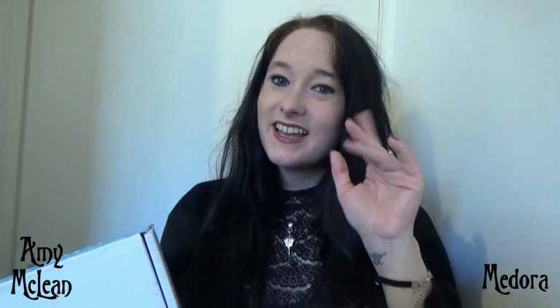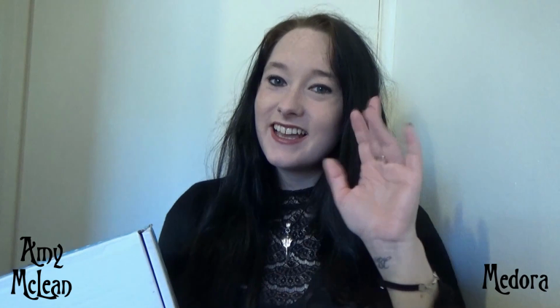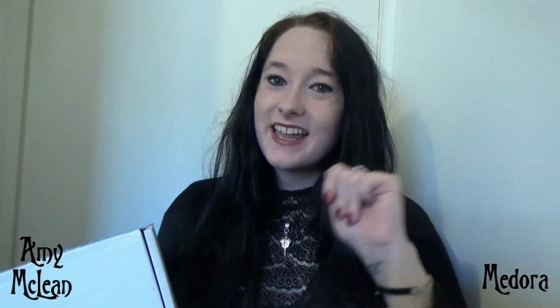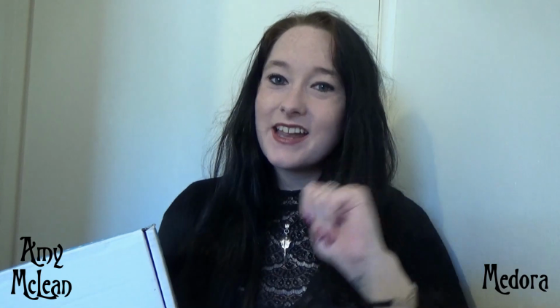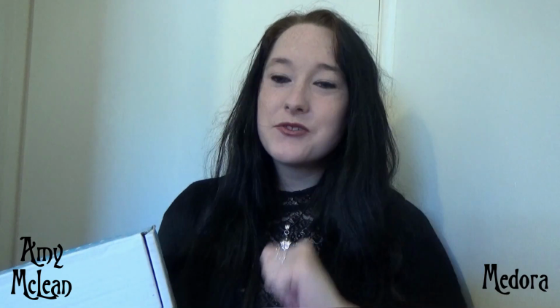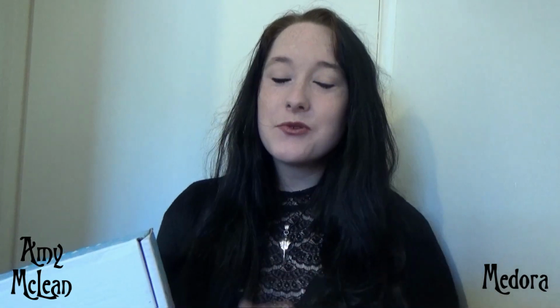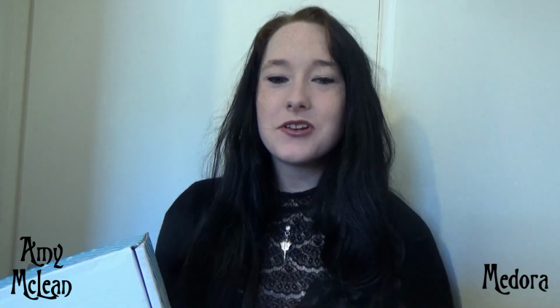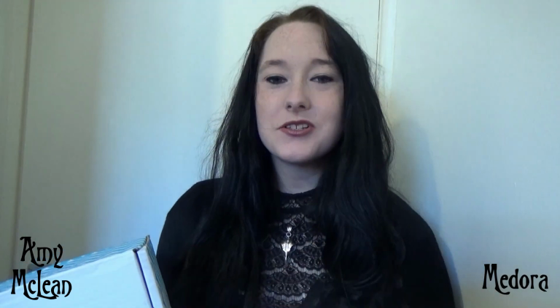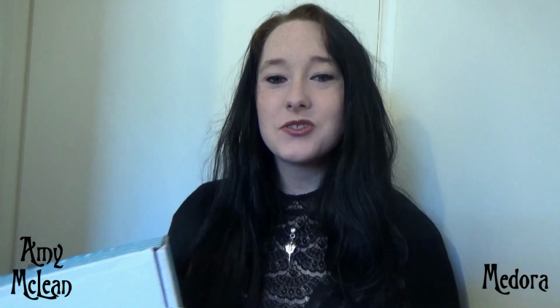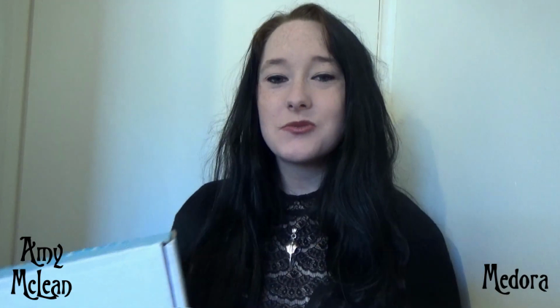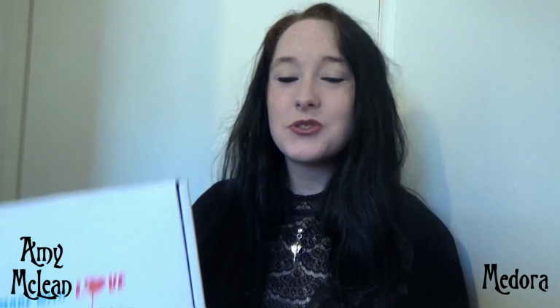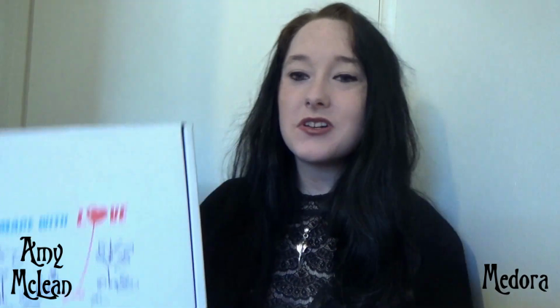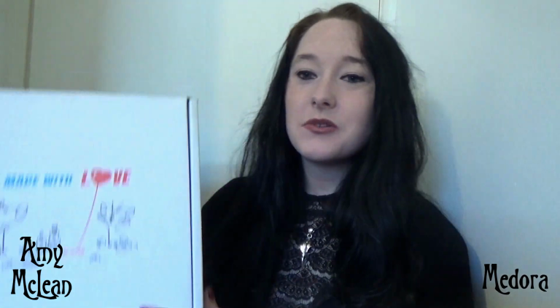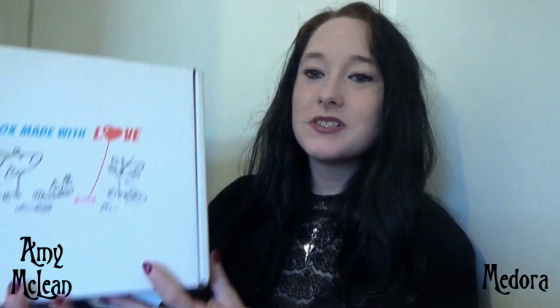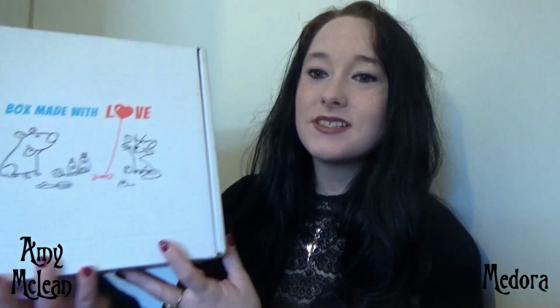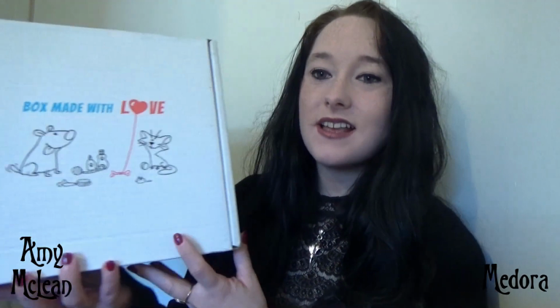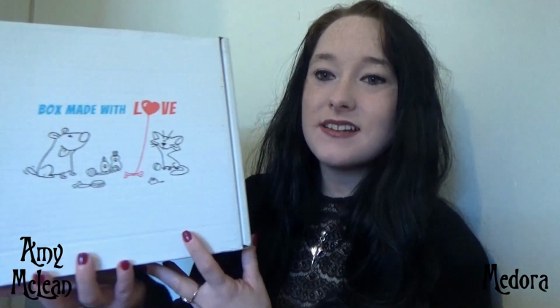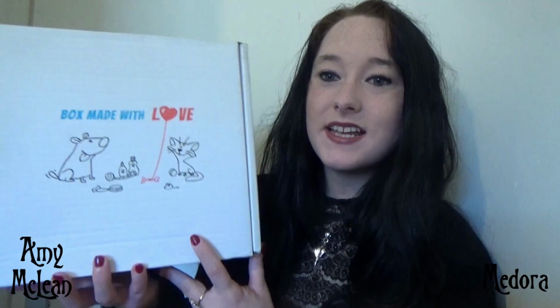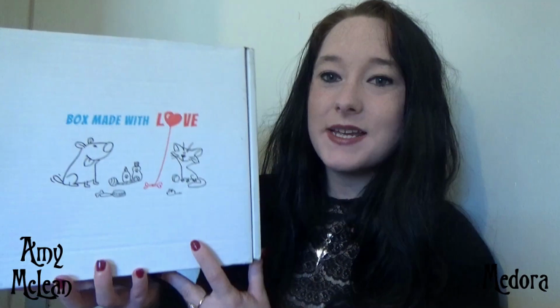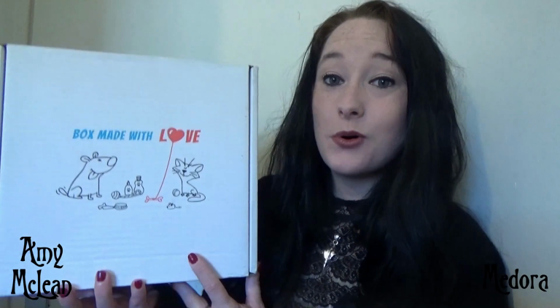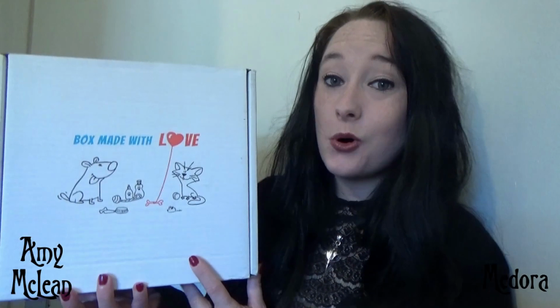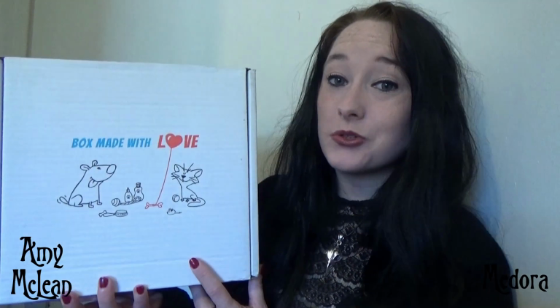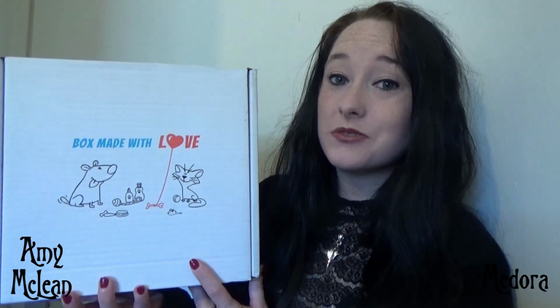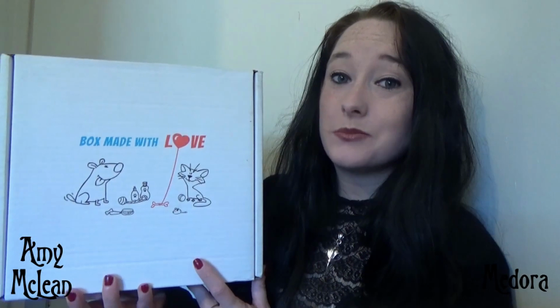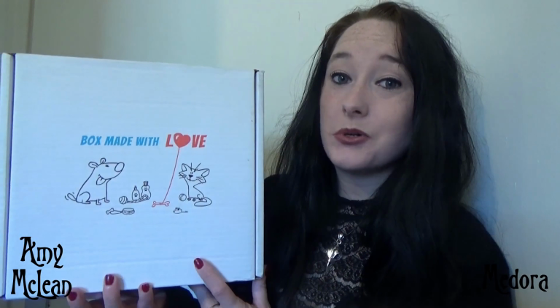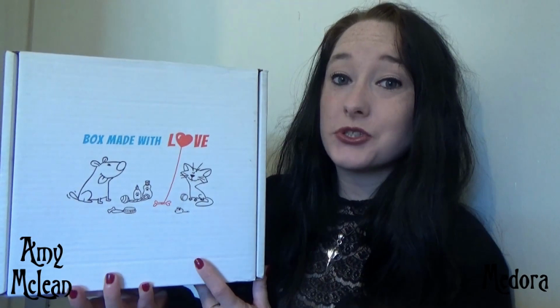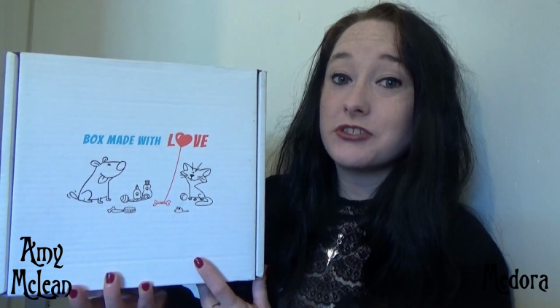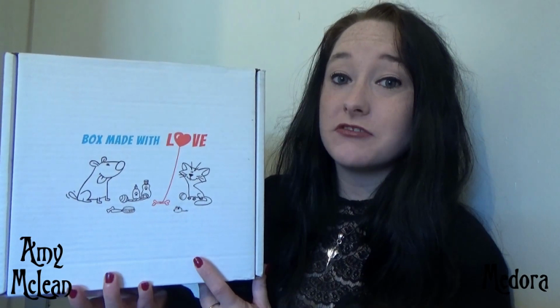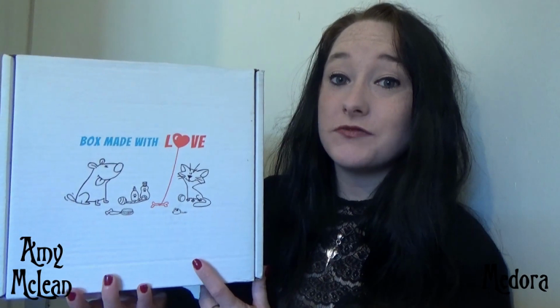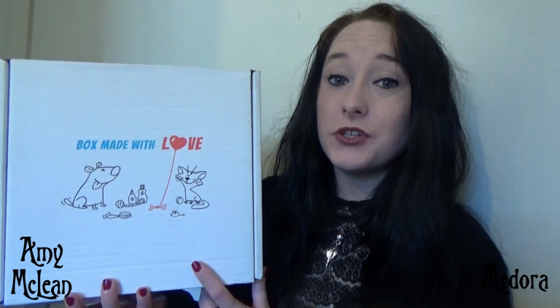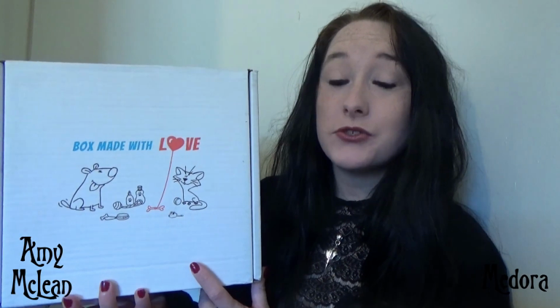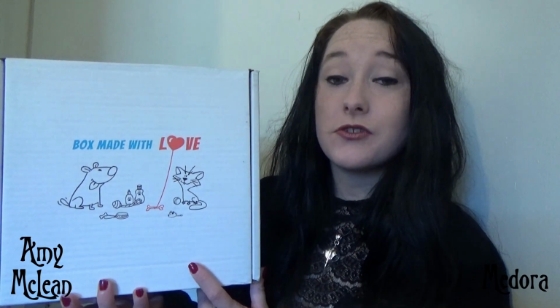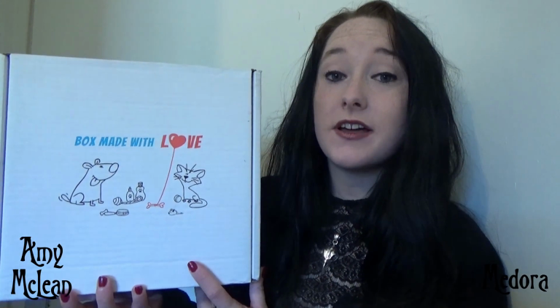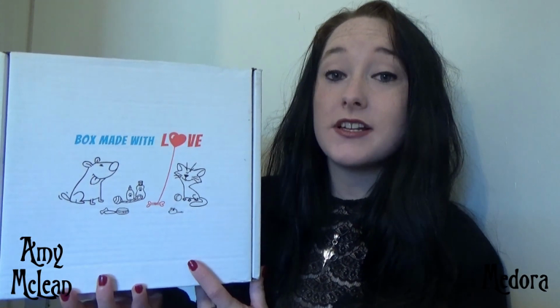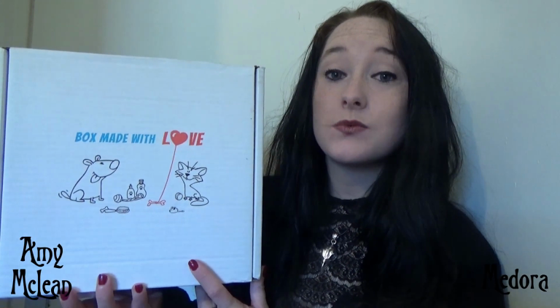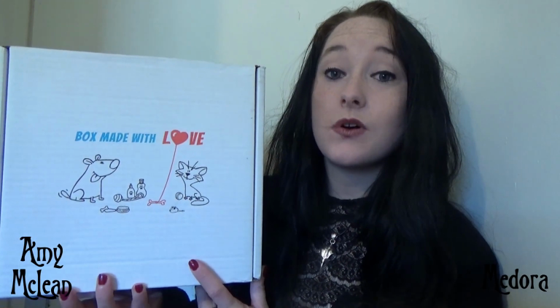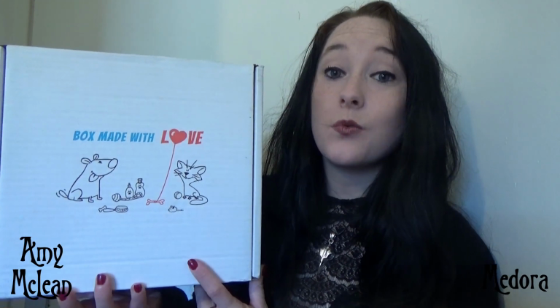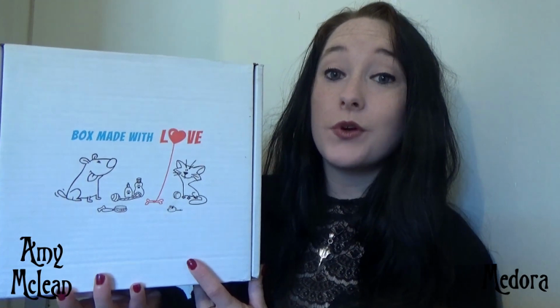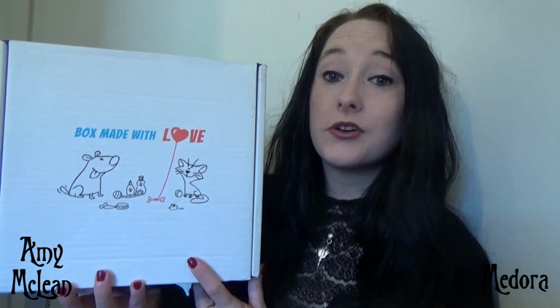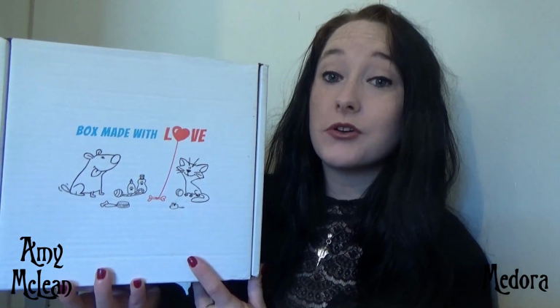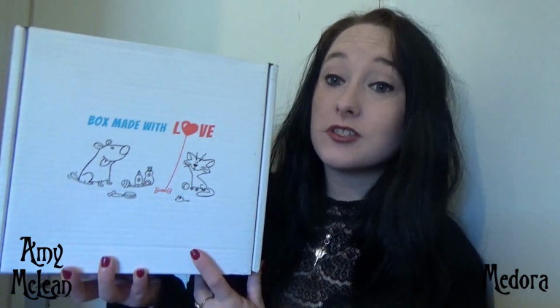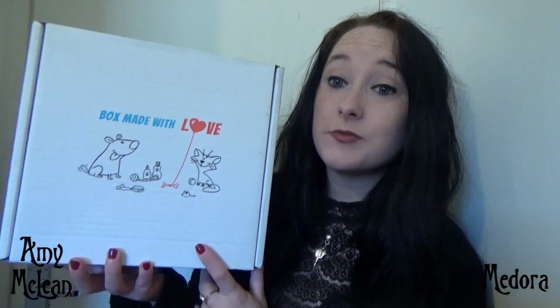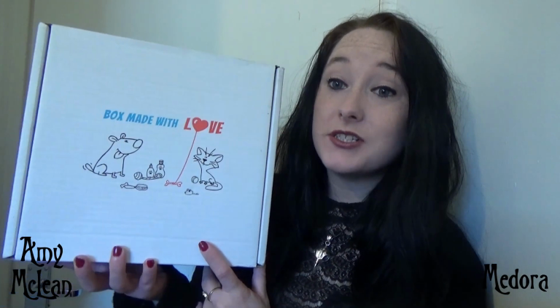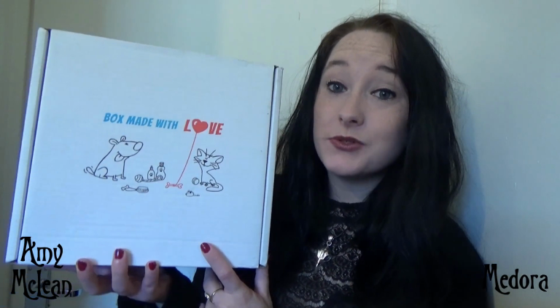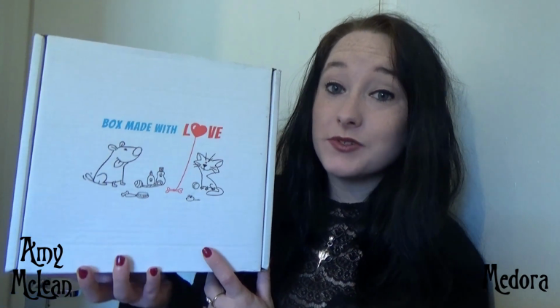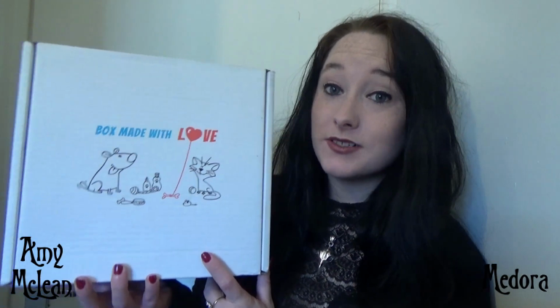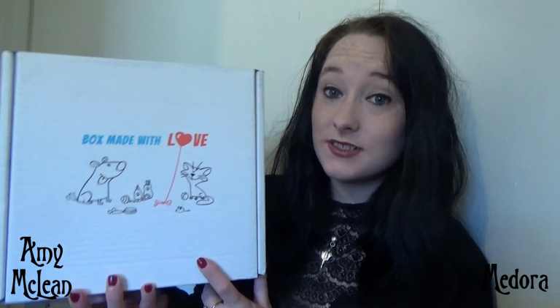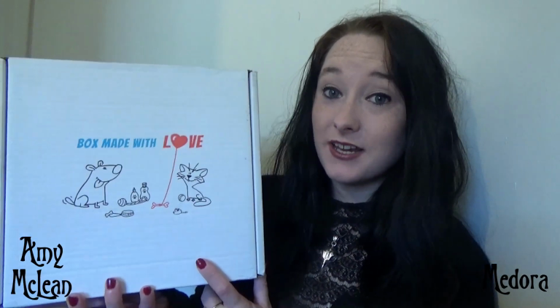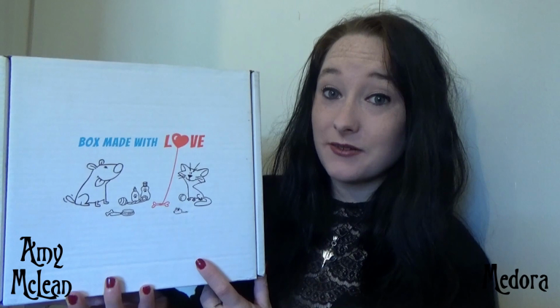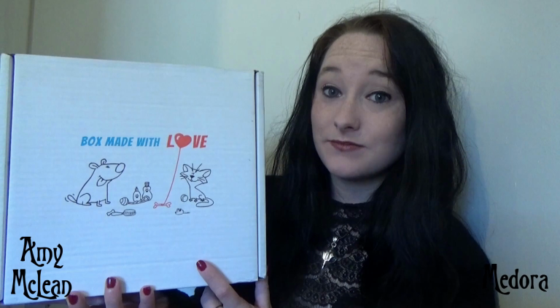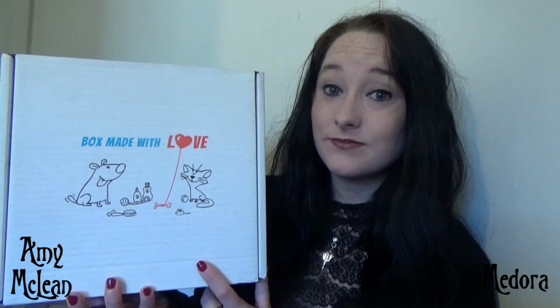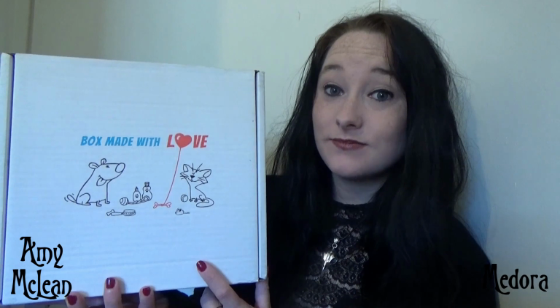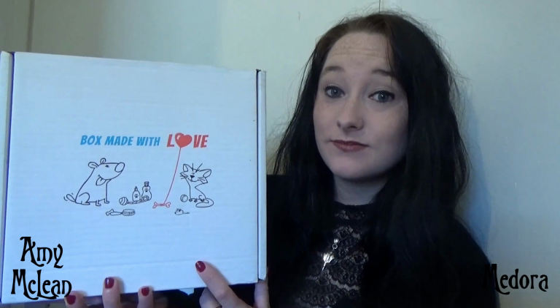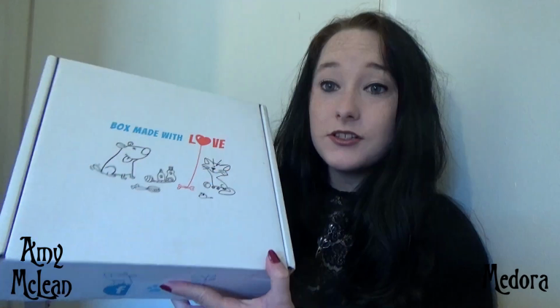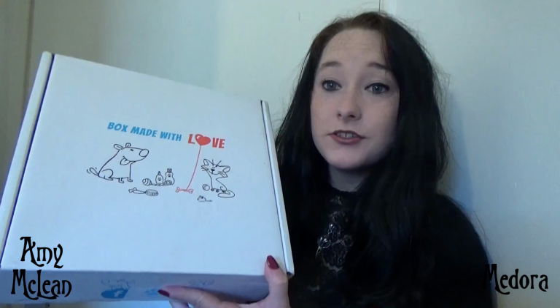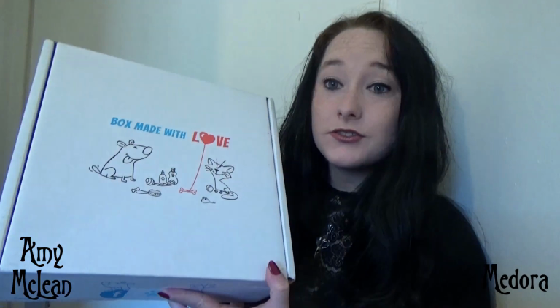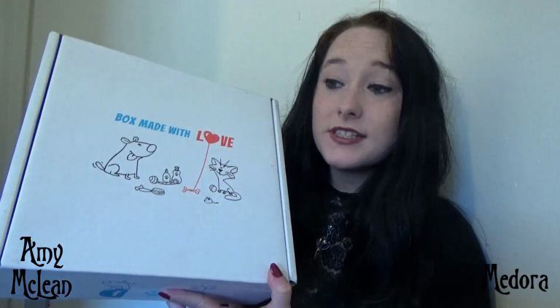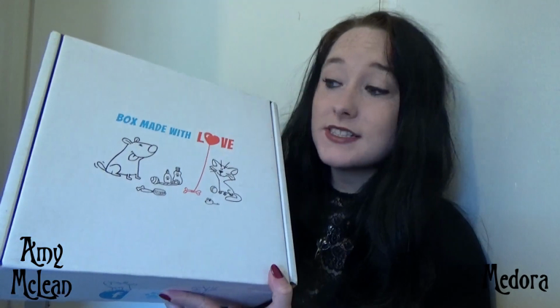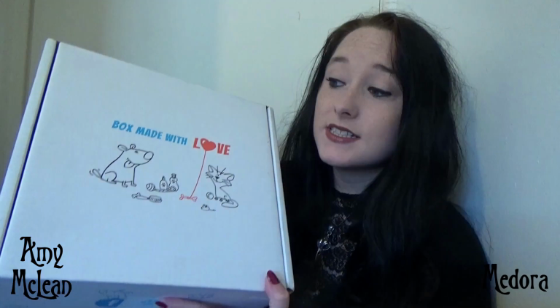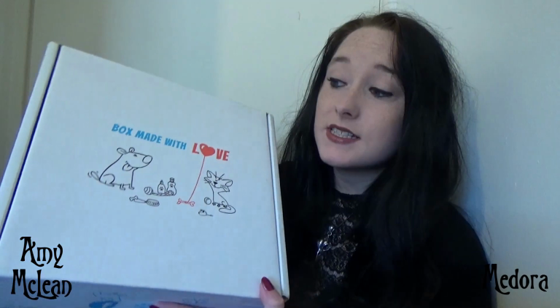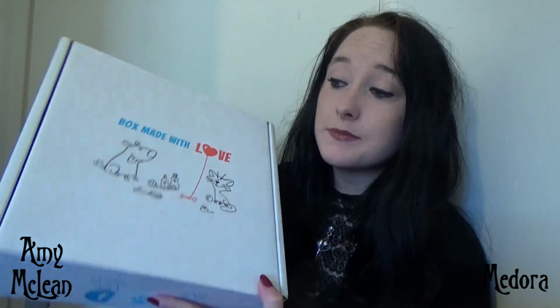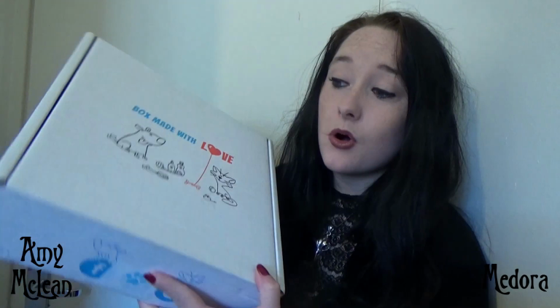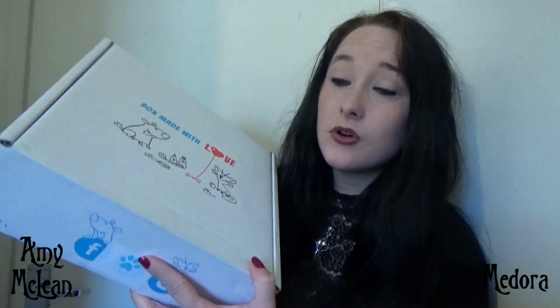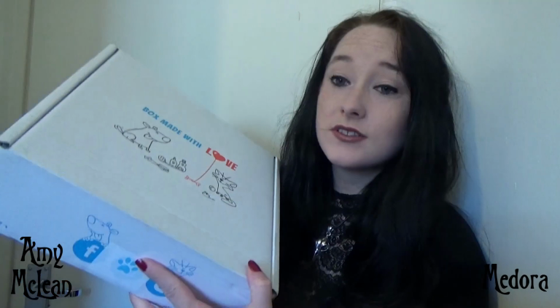Hey everyone, so Medora was sent a possum box to review, so that is what we are going to be doing today. So this is the box.